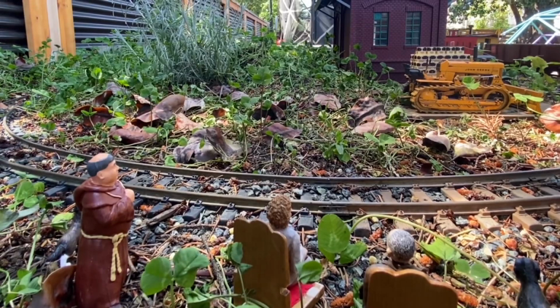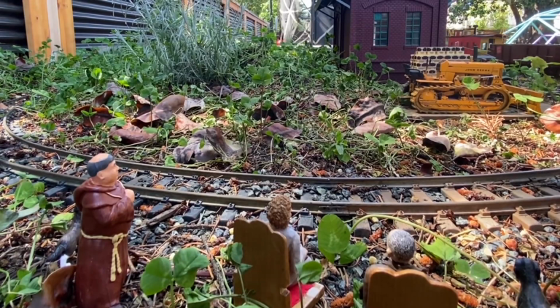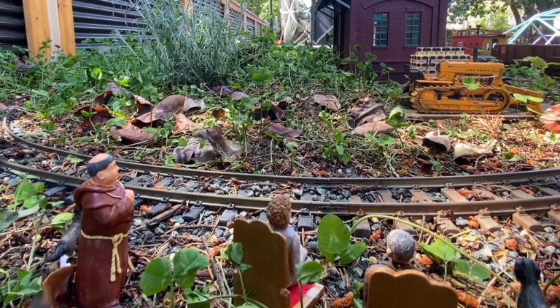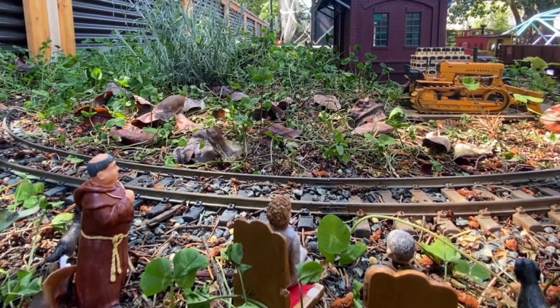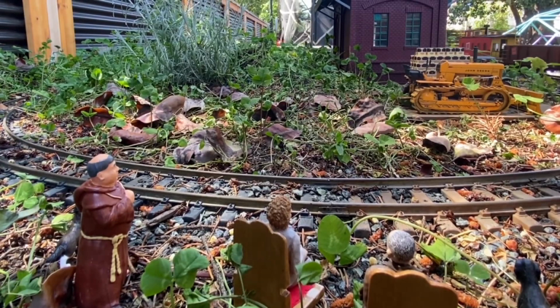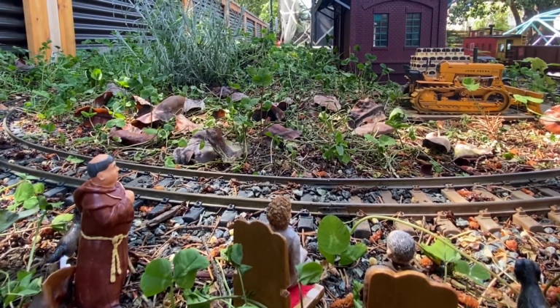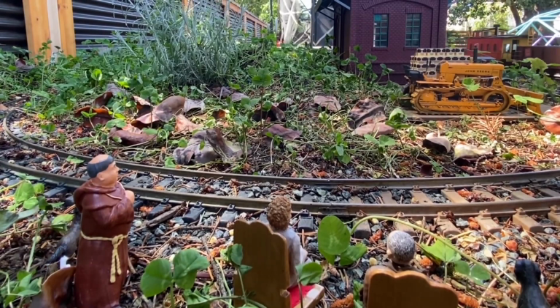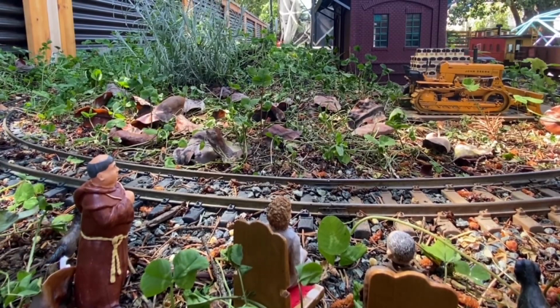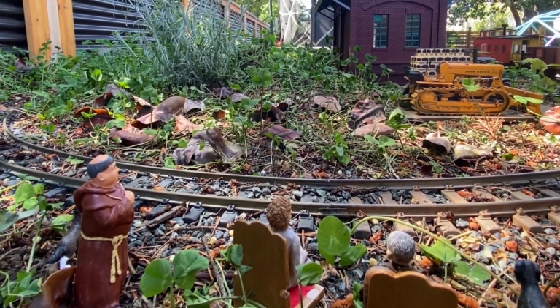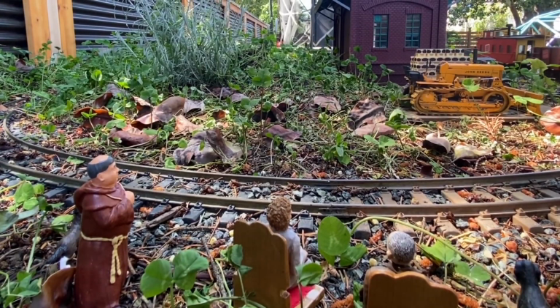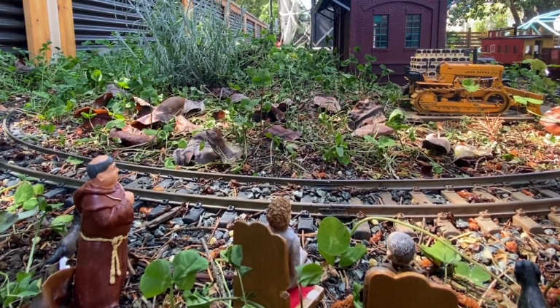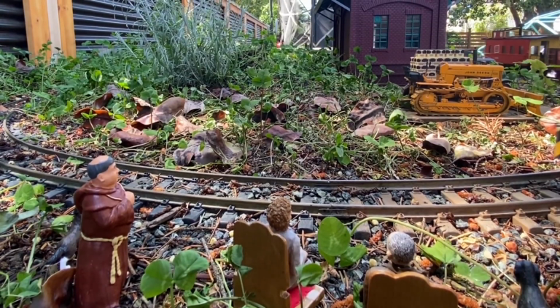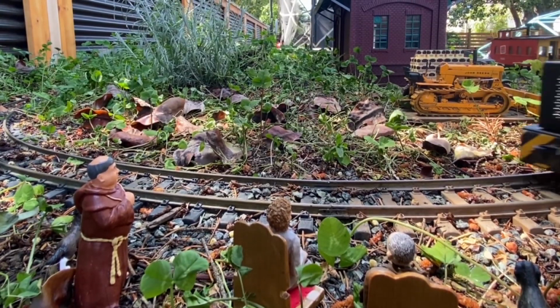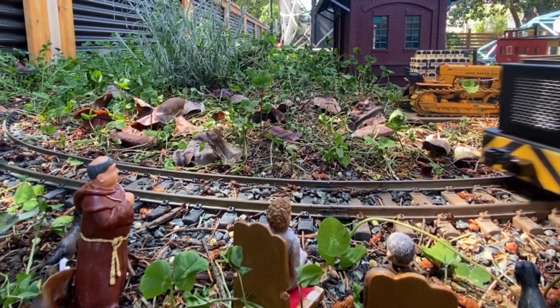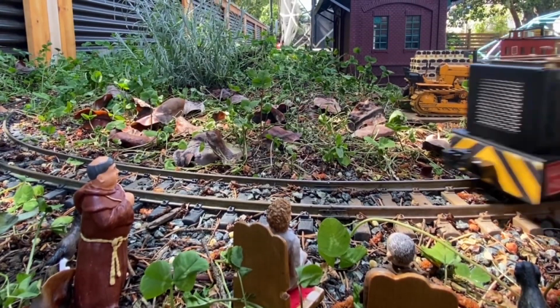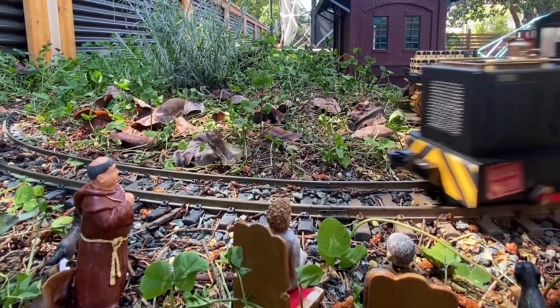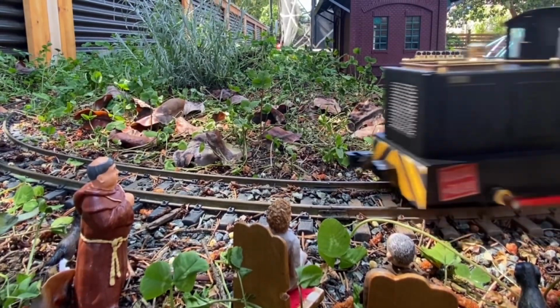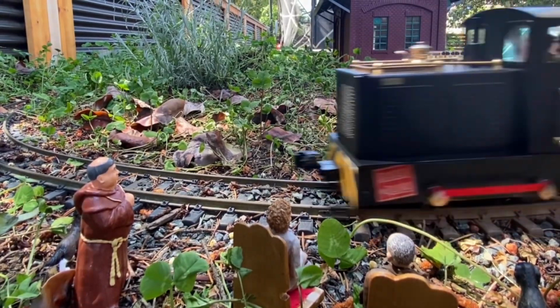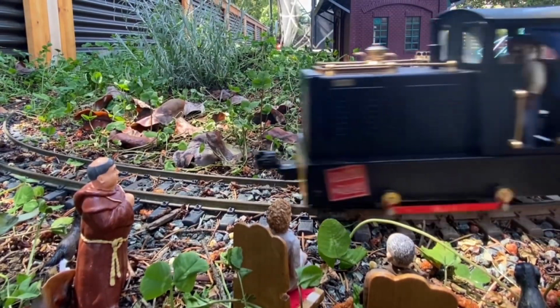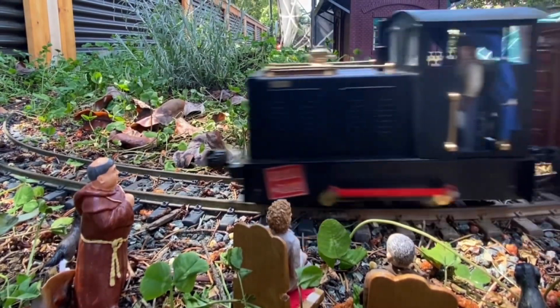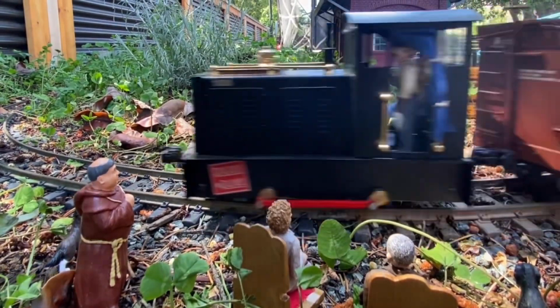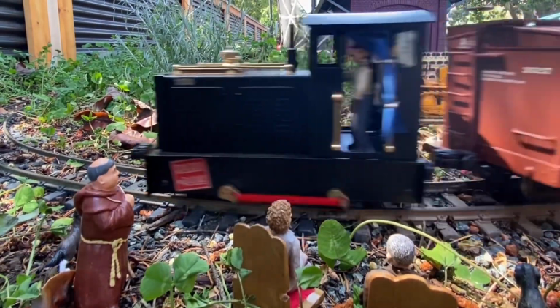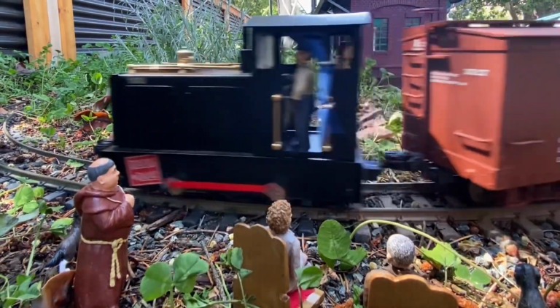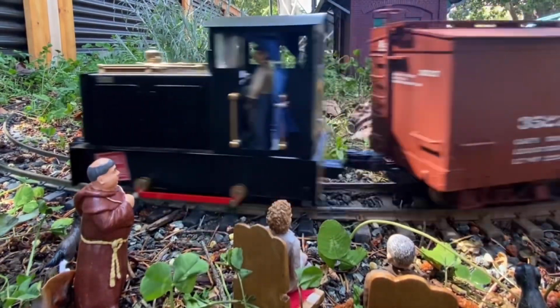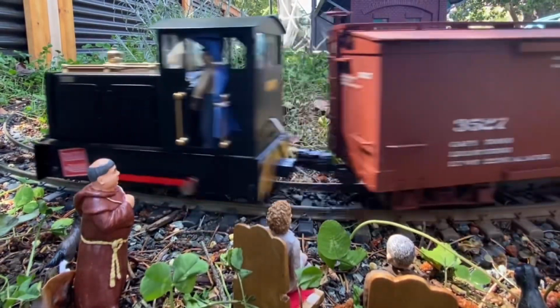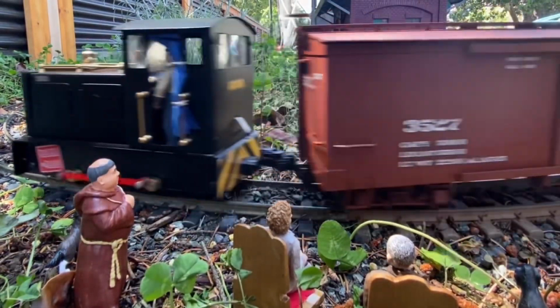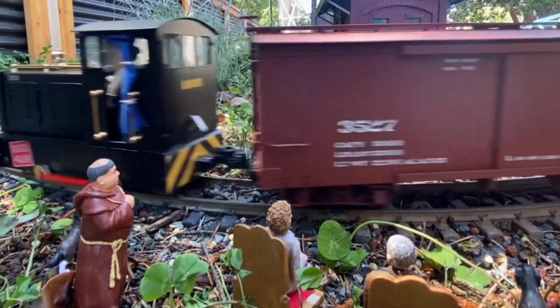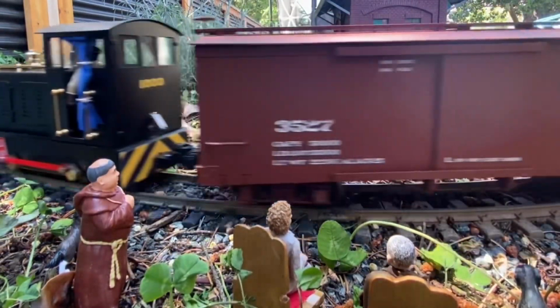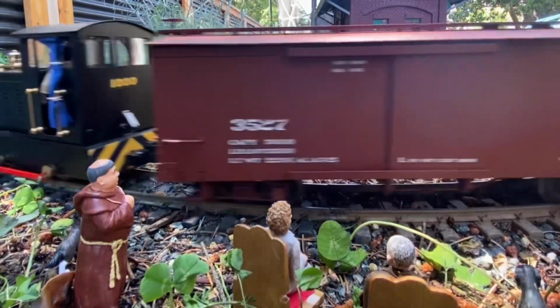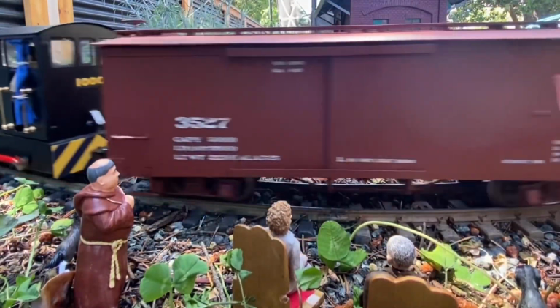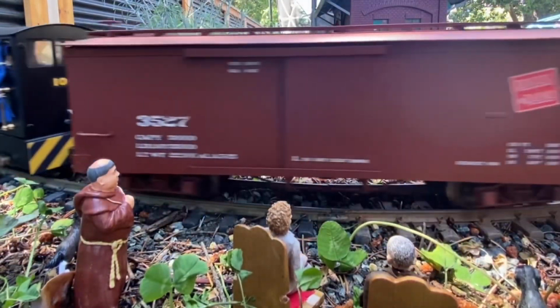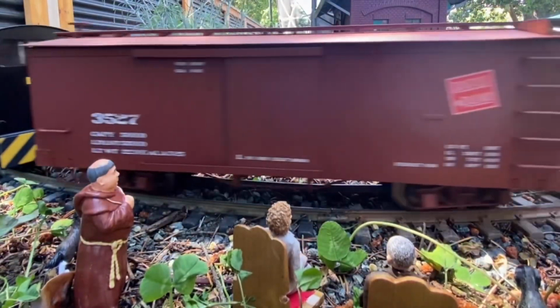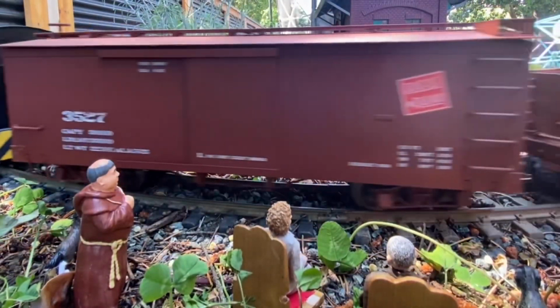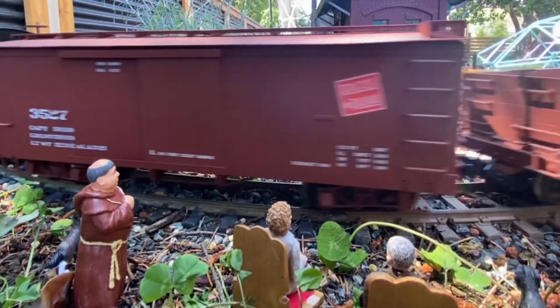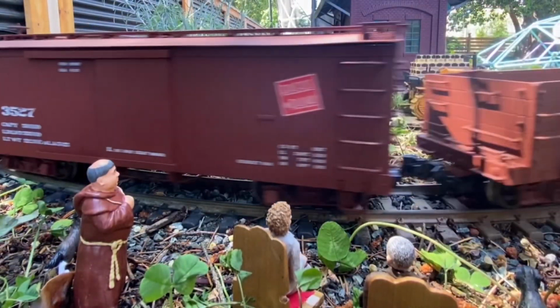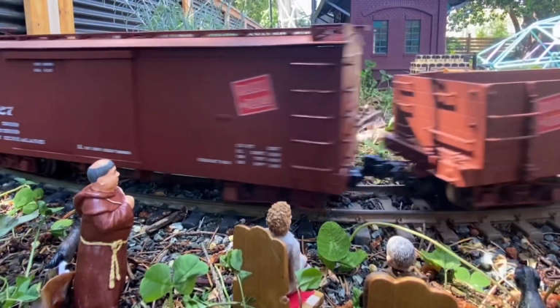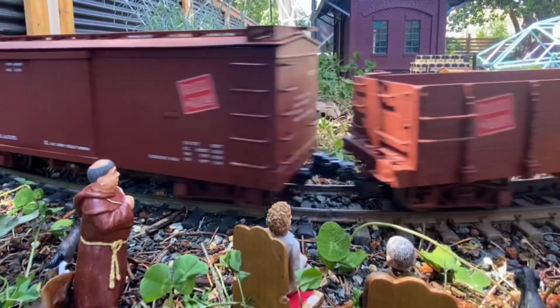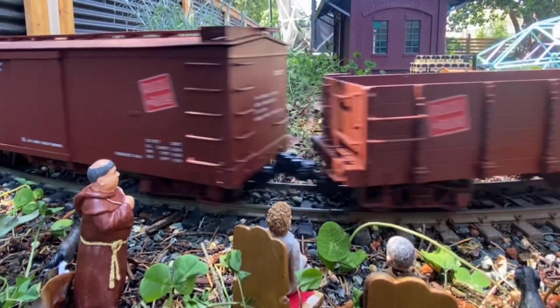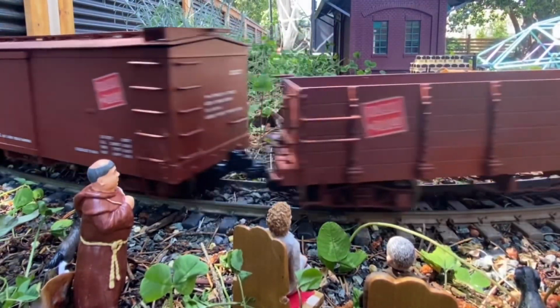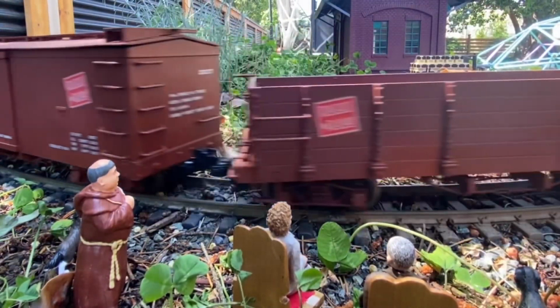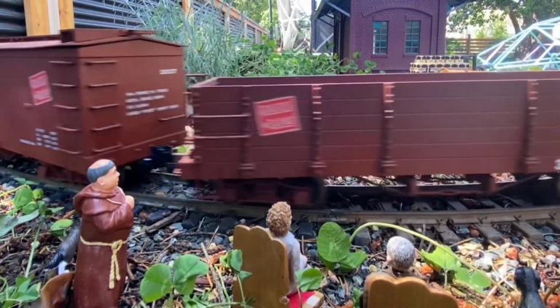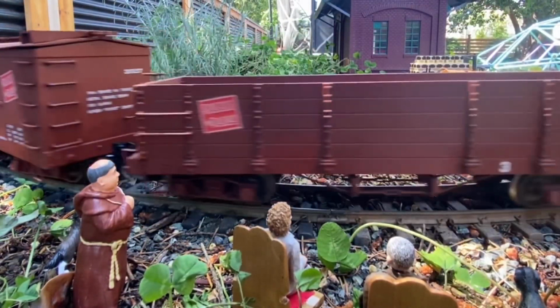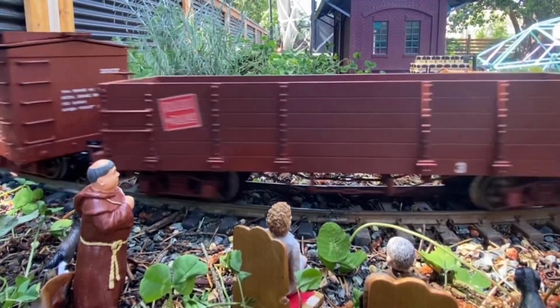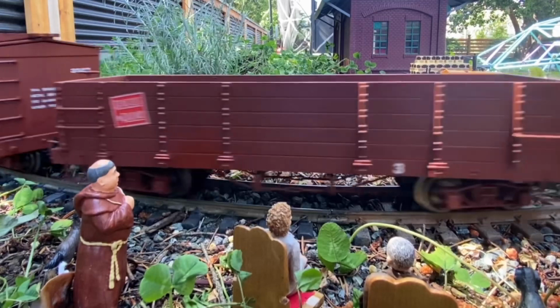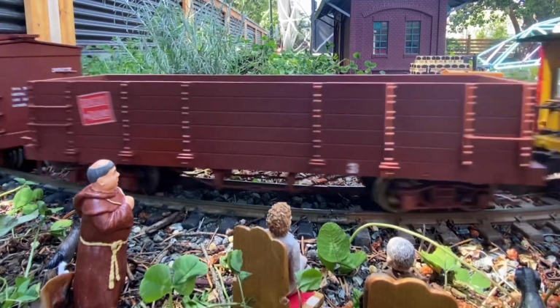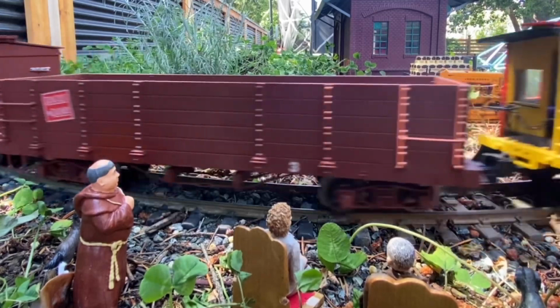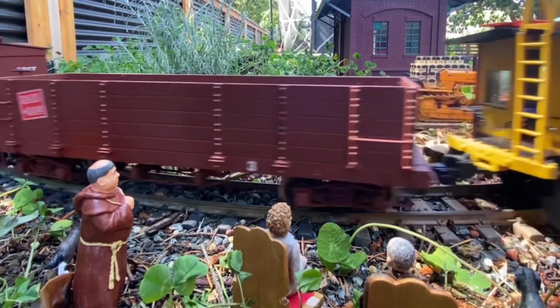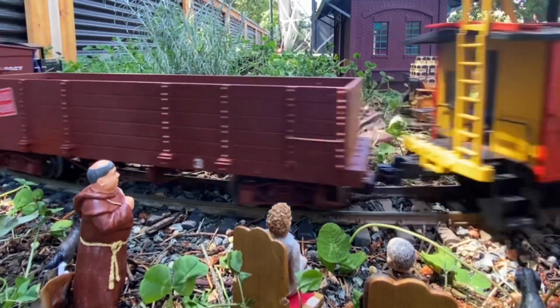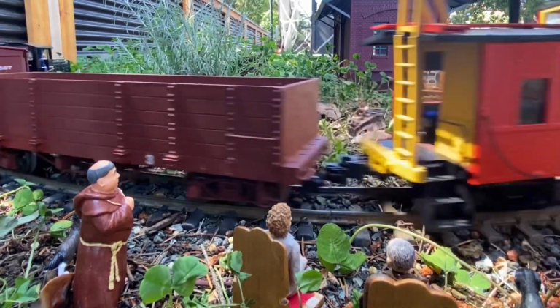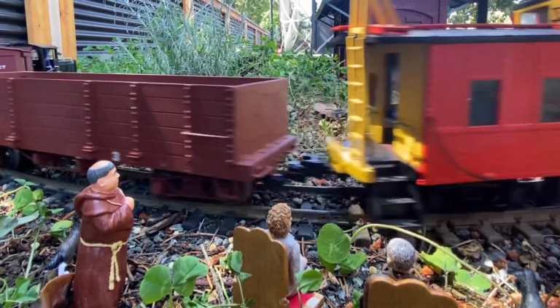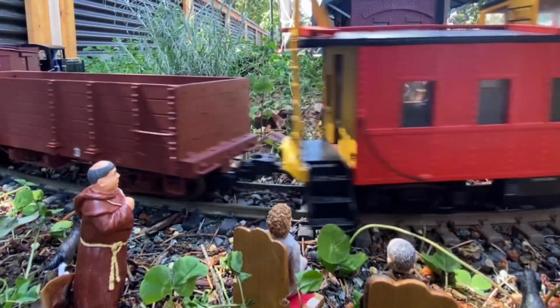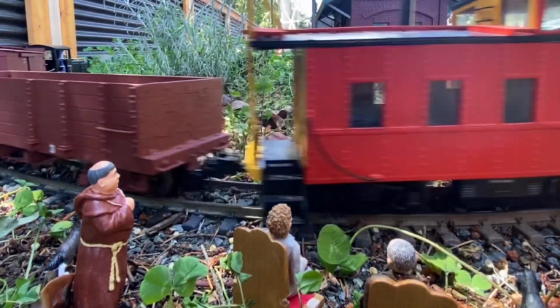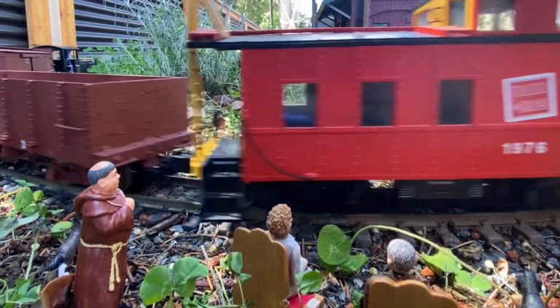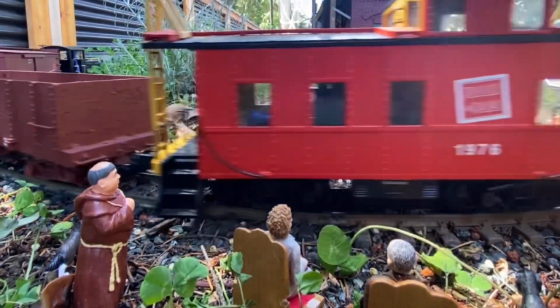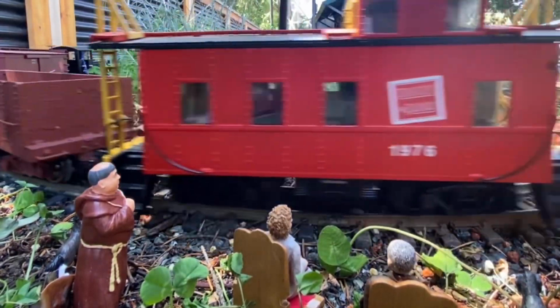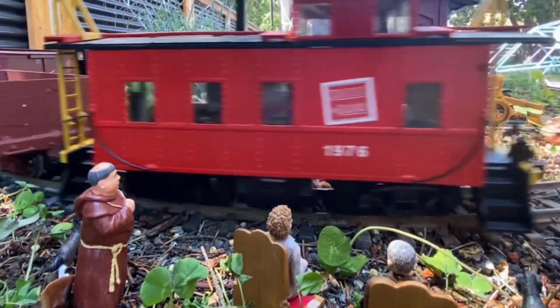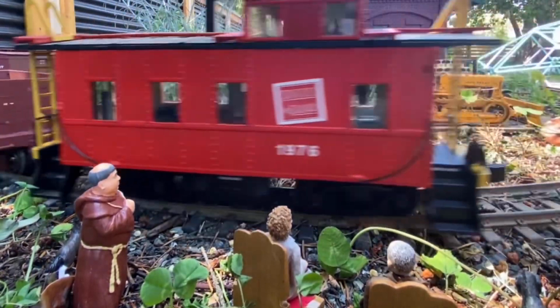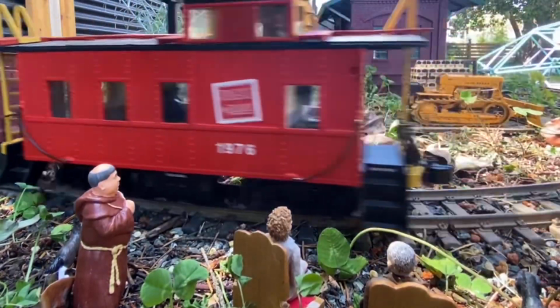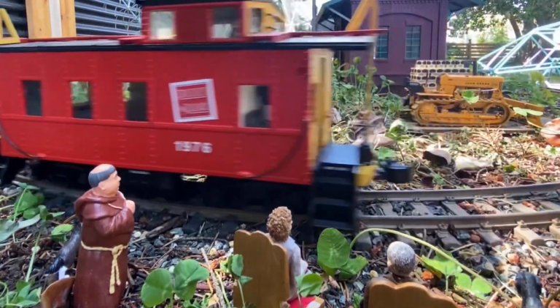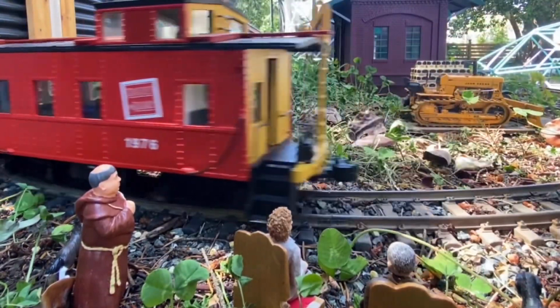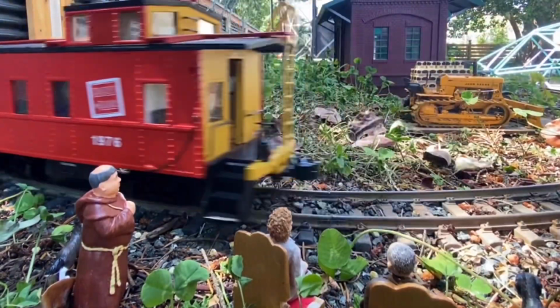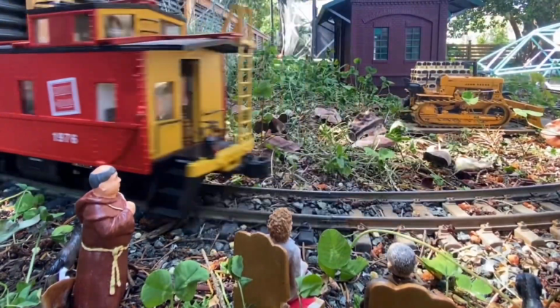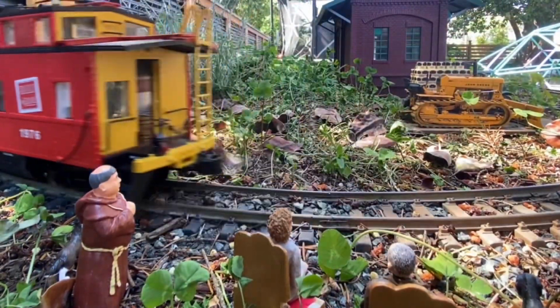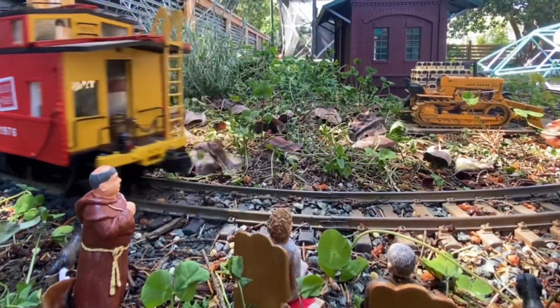It's terribly sad, but this railway is almost done. I know what you mean, Marge. I know what you mean, but we'll look forward to seeing what comes in the future.